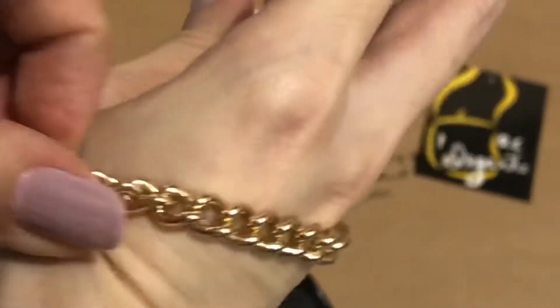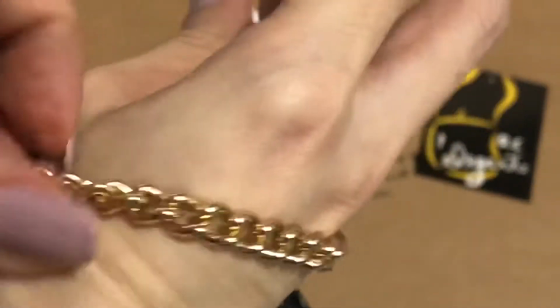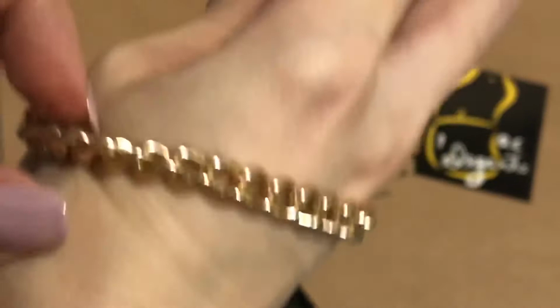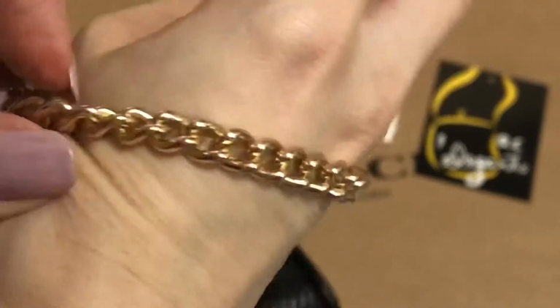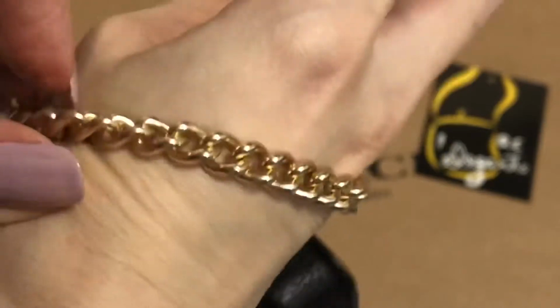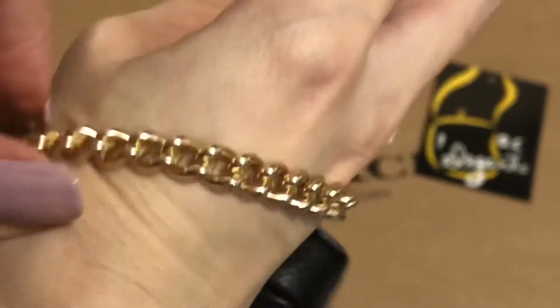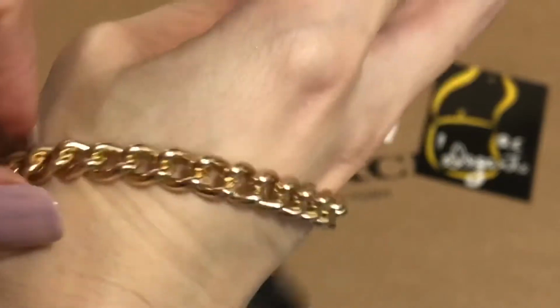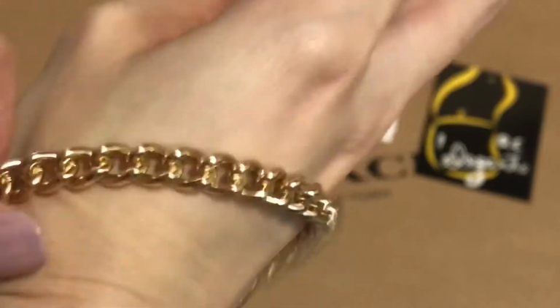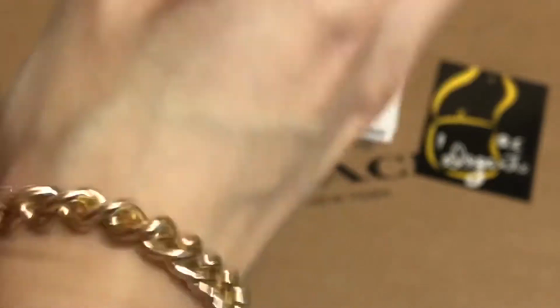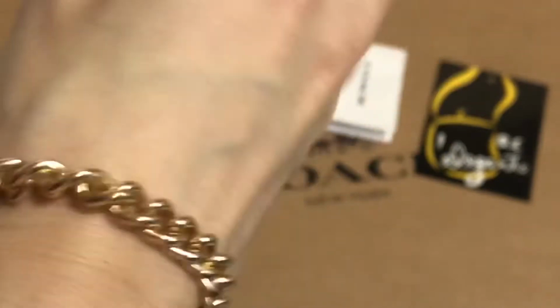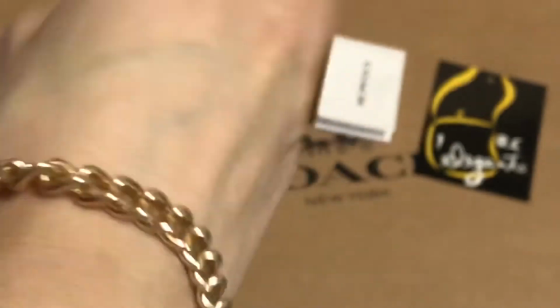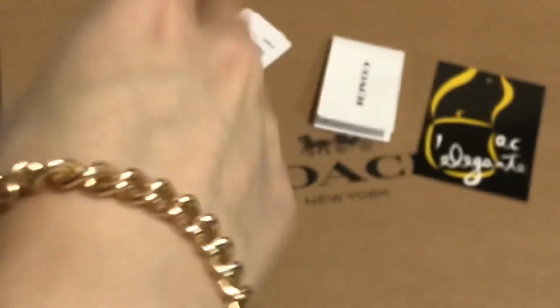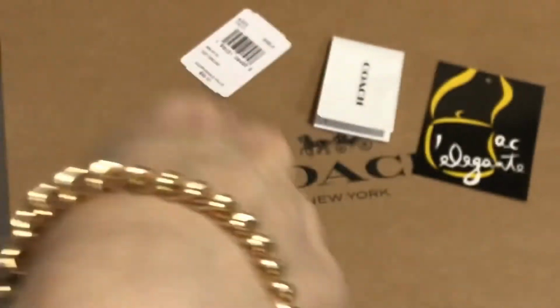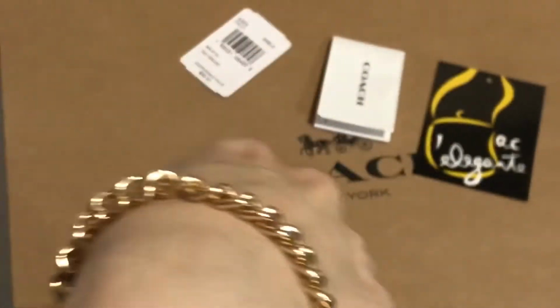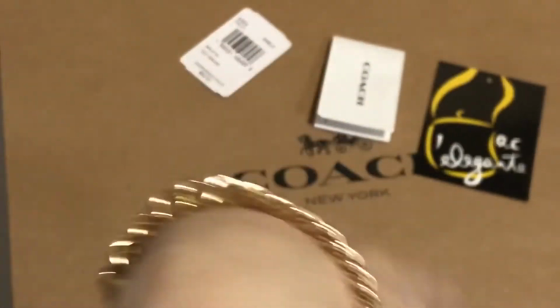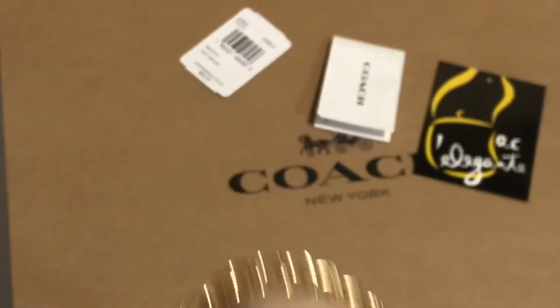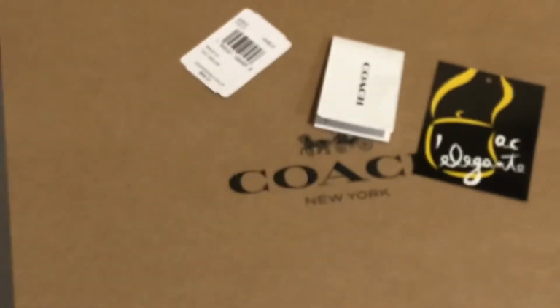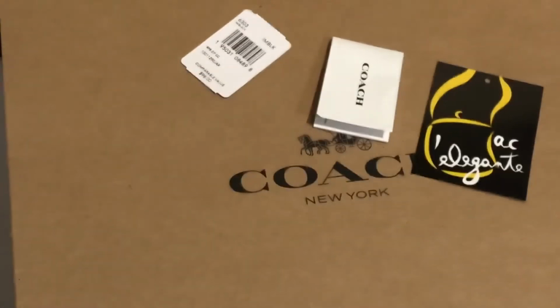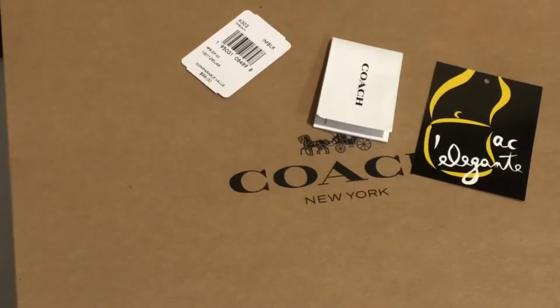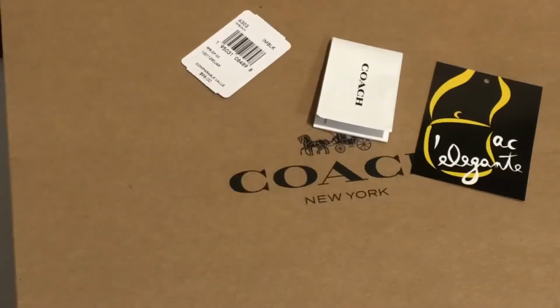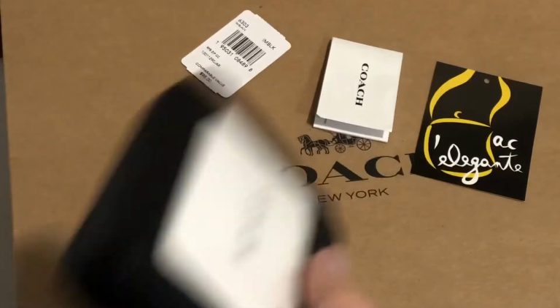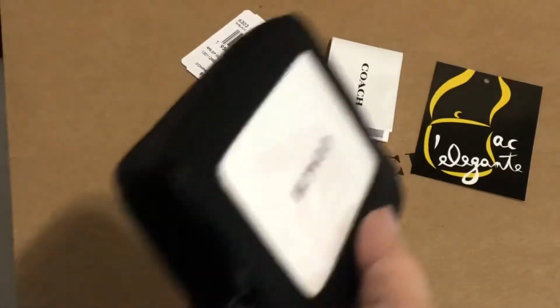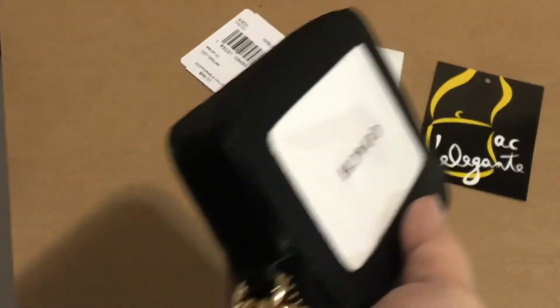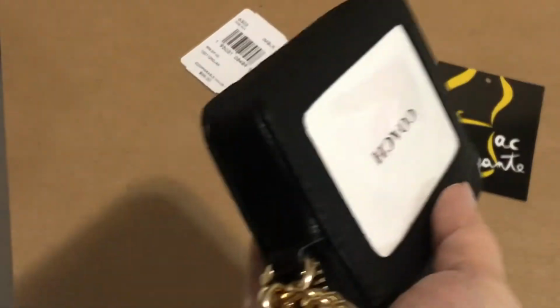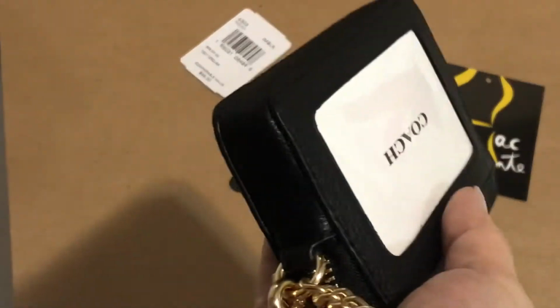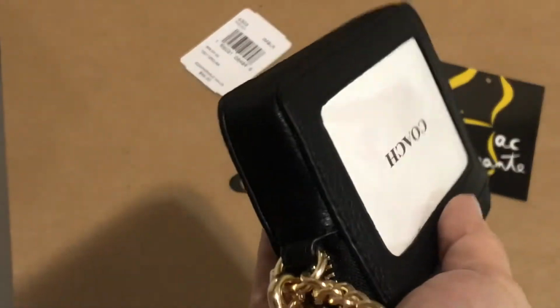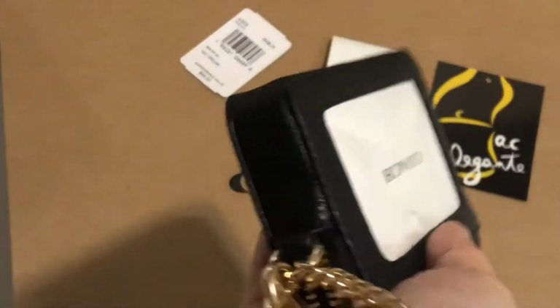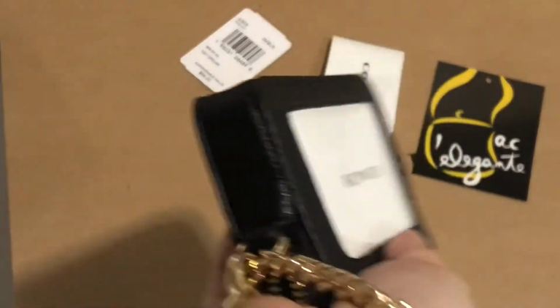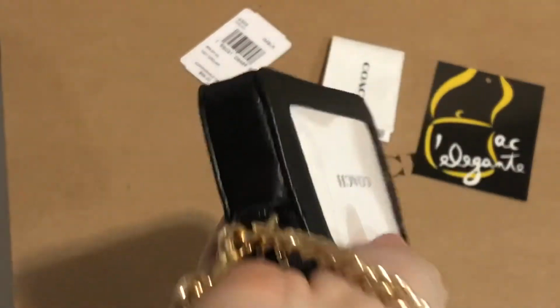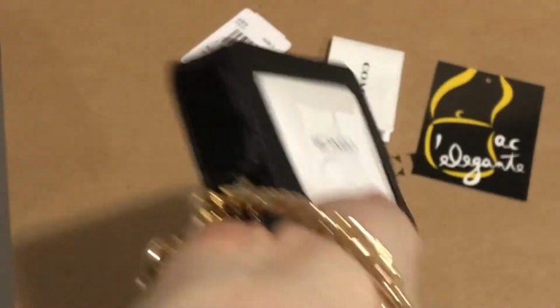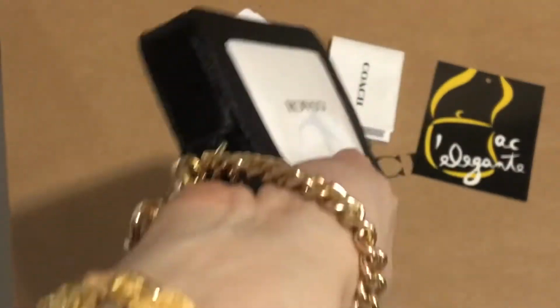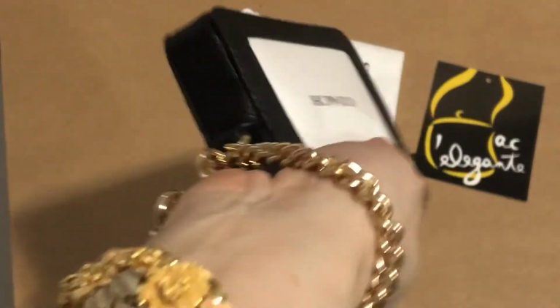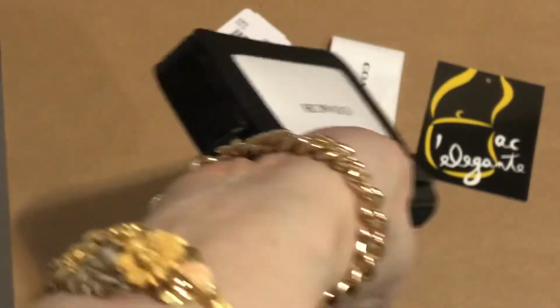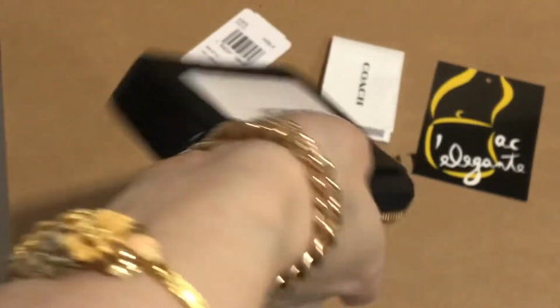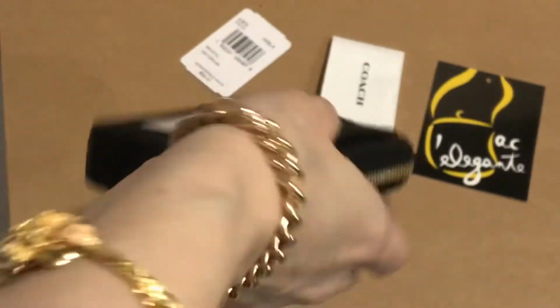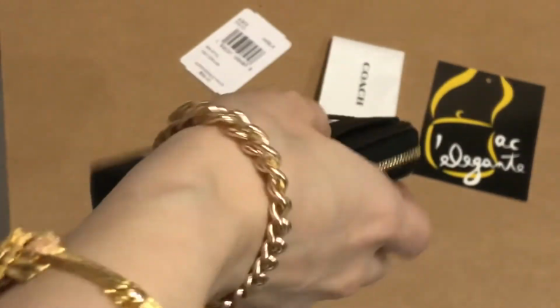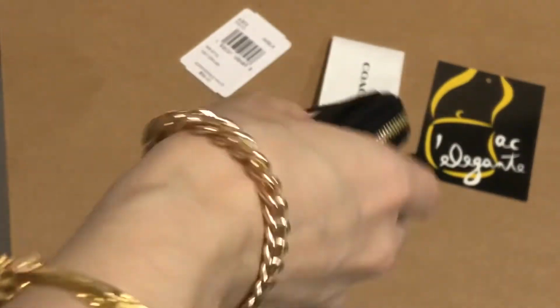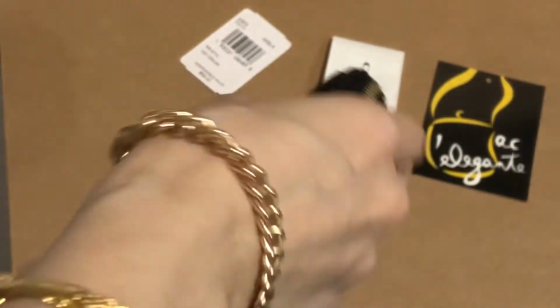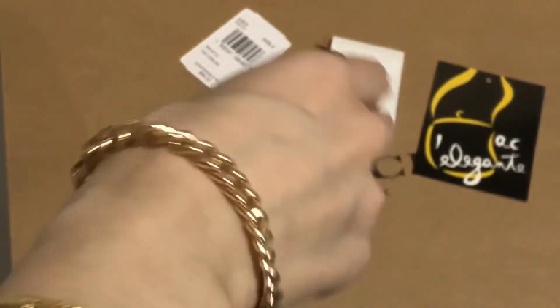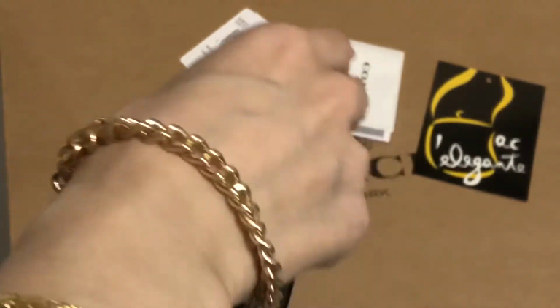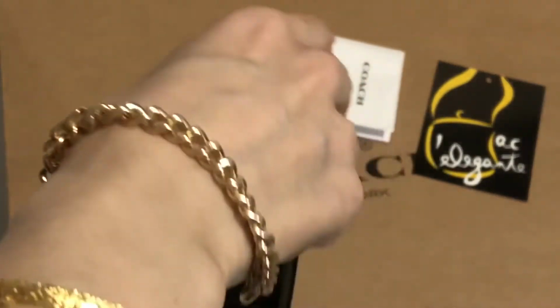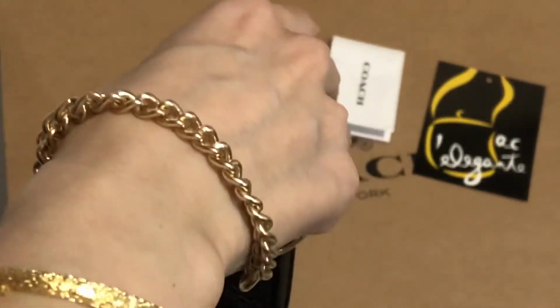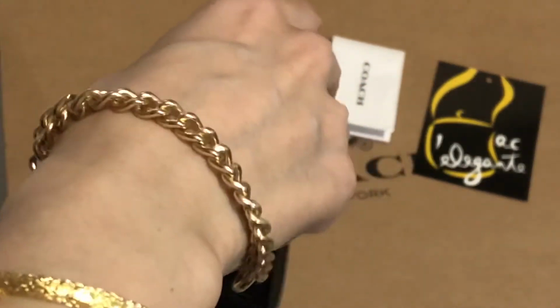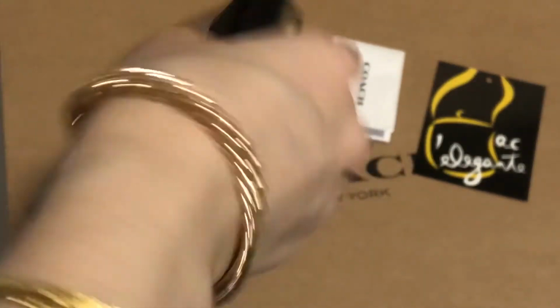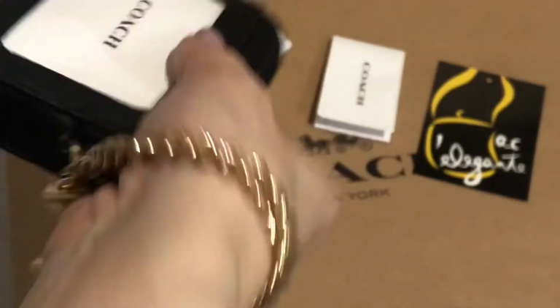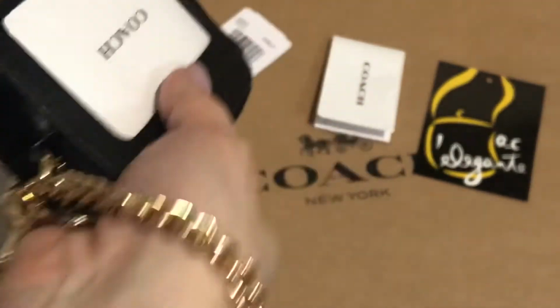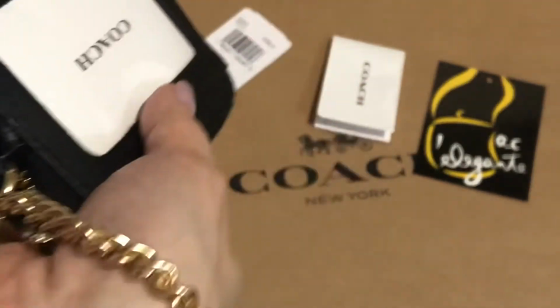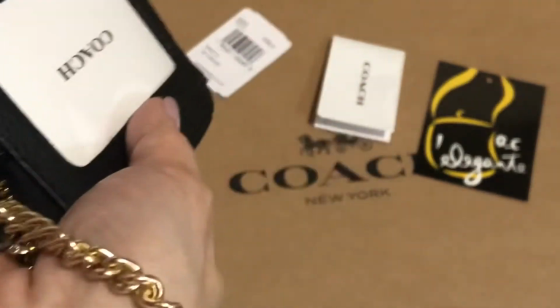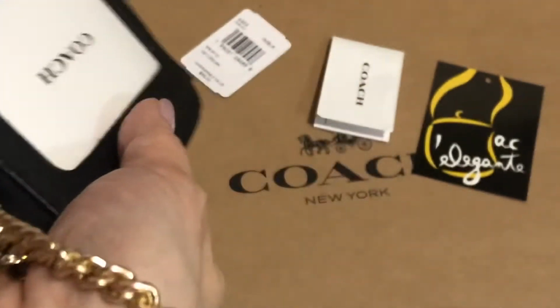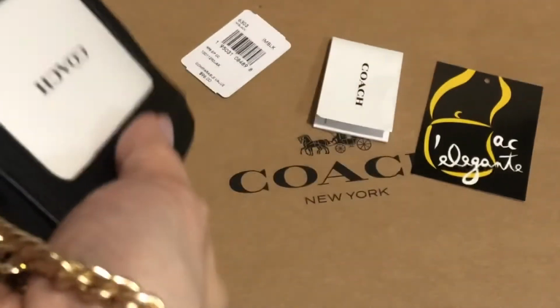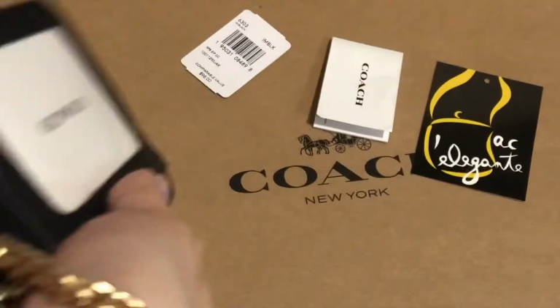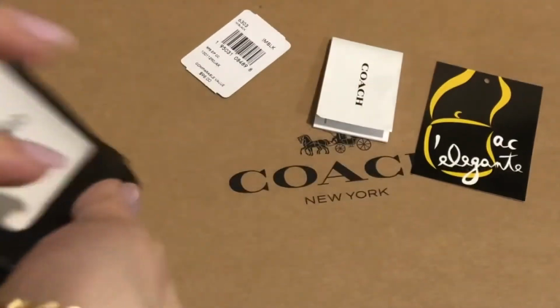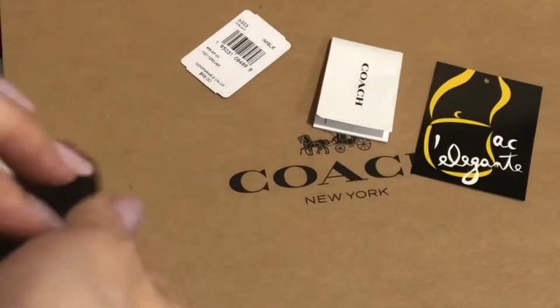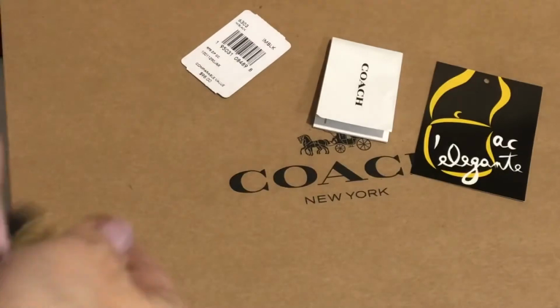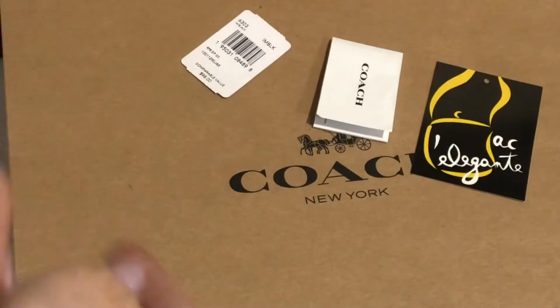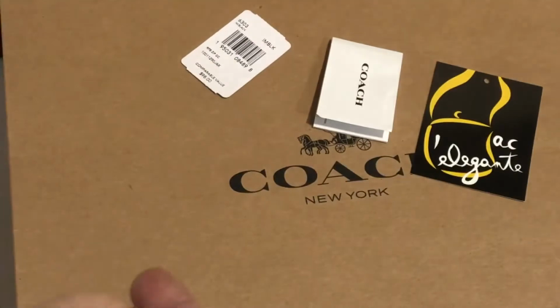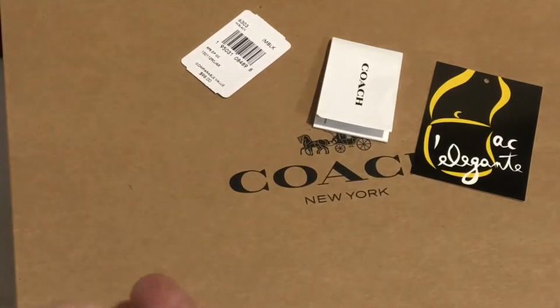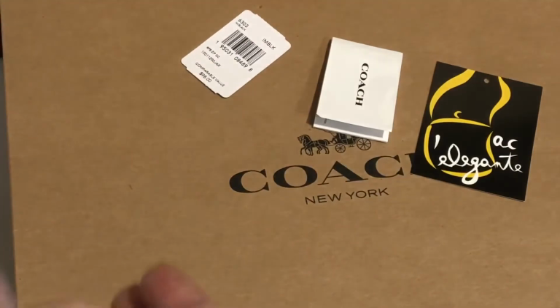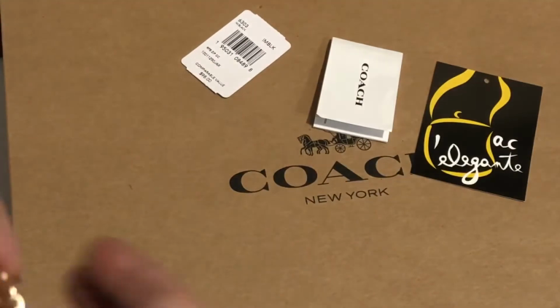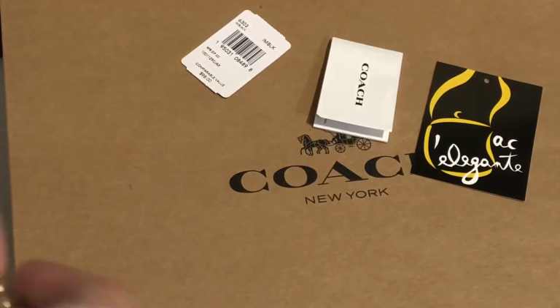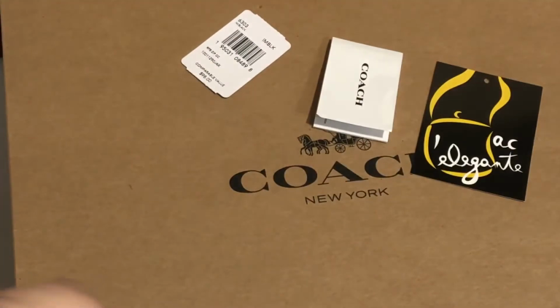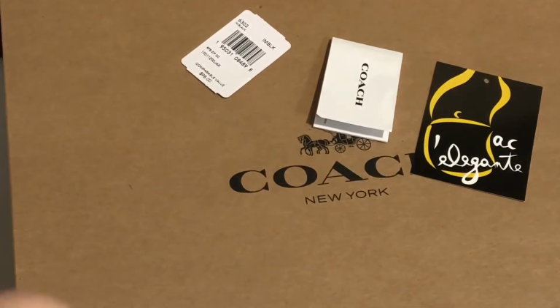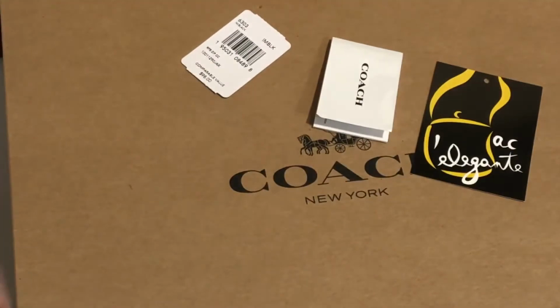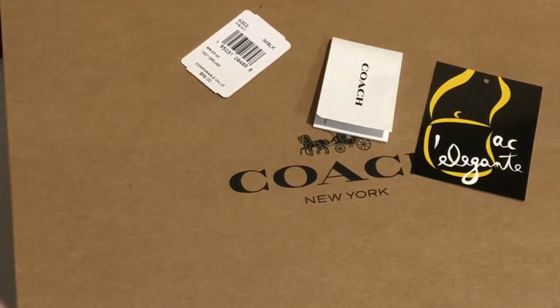There's this chain wristlet, and it's in gold.